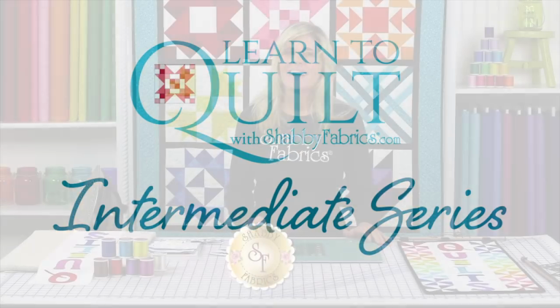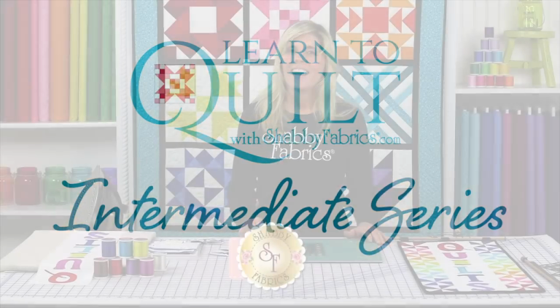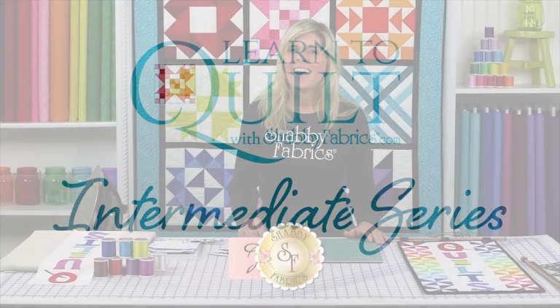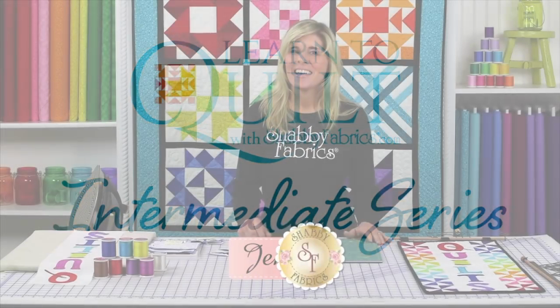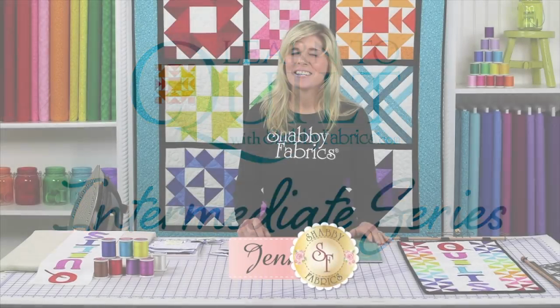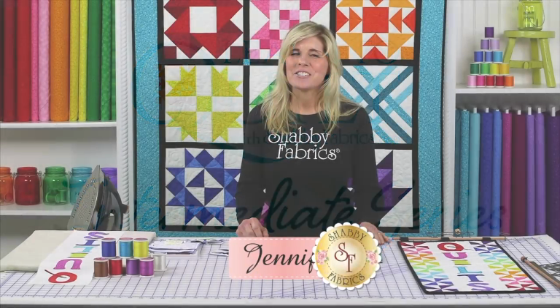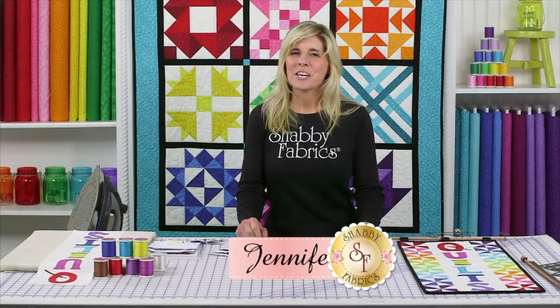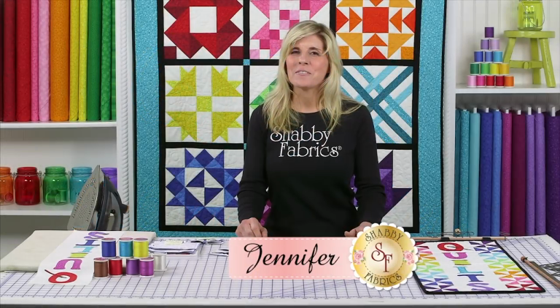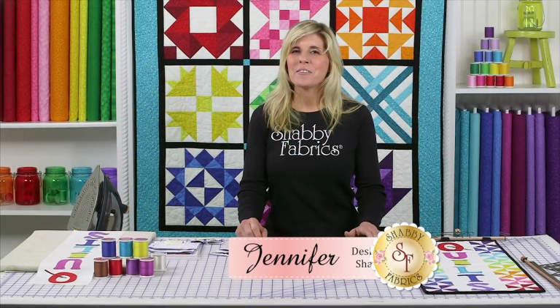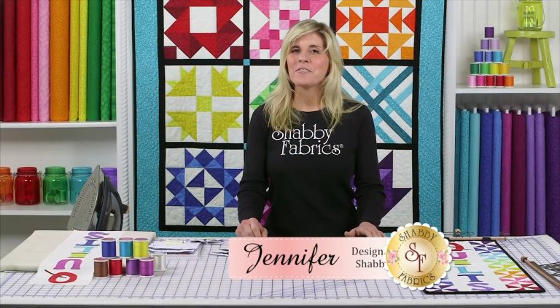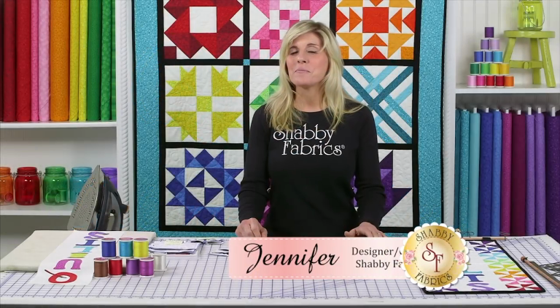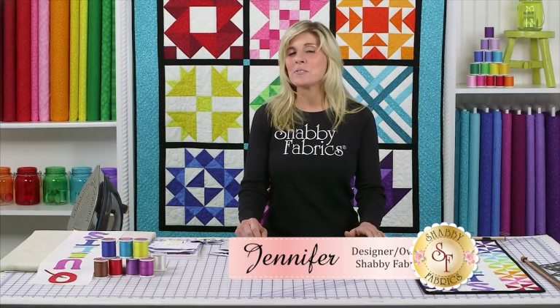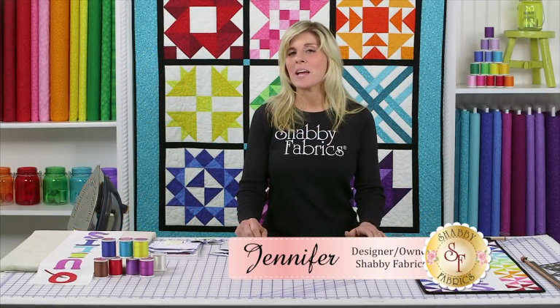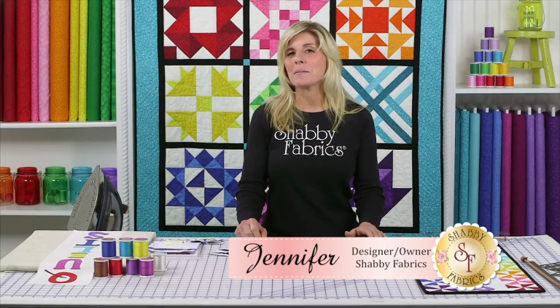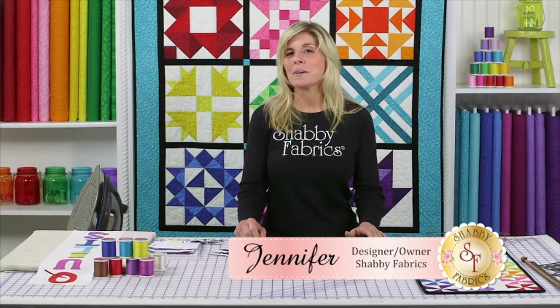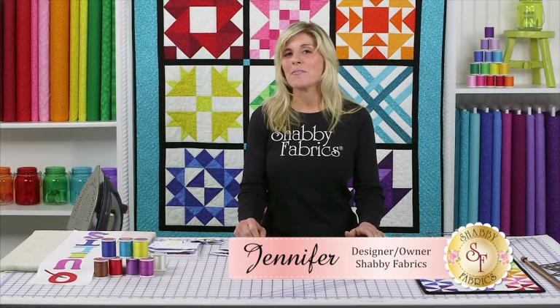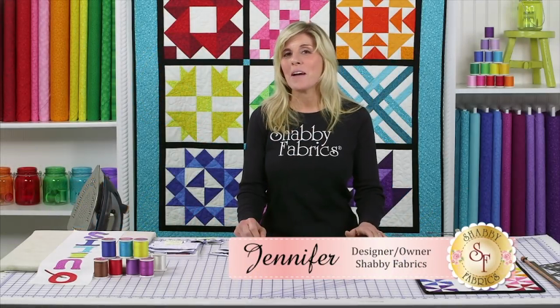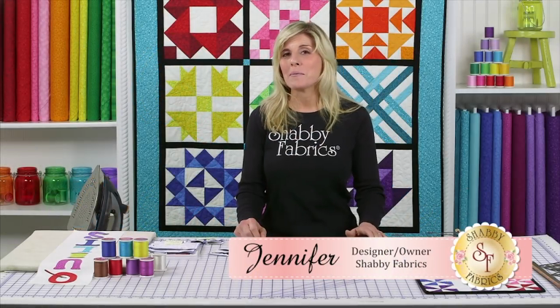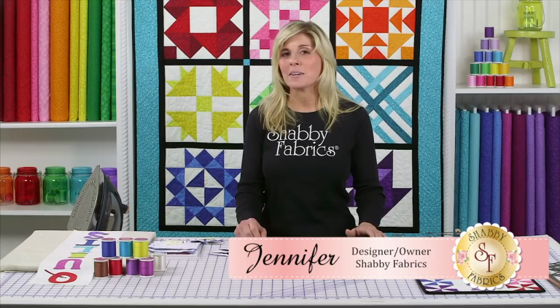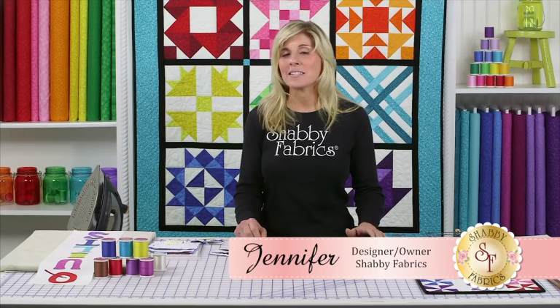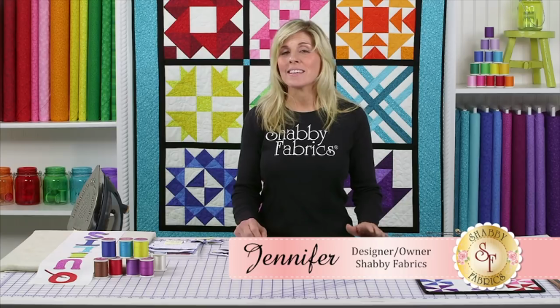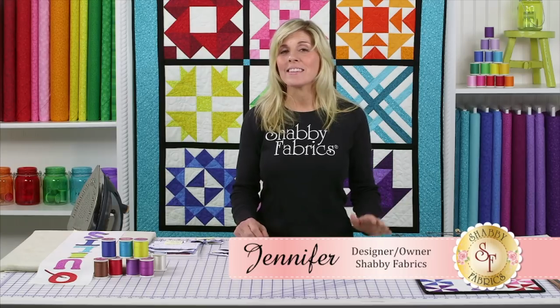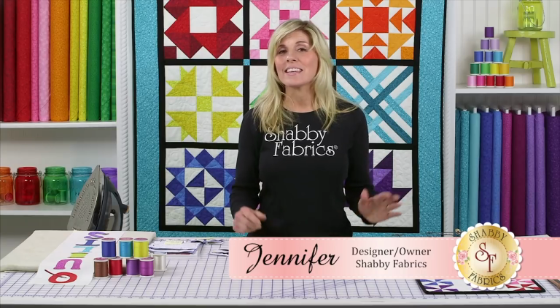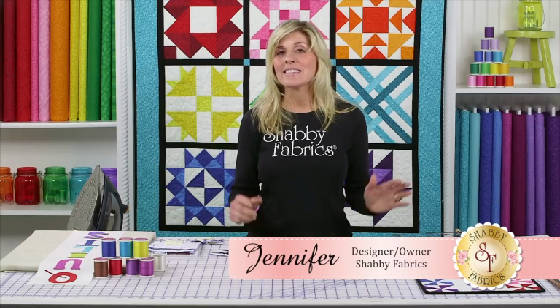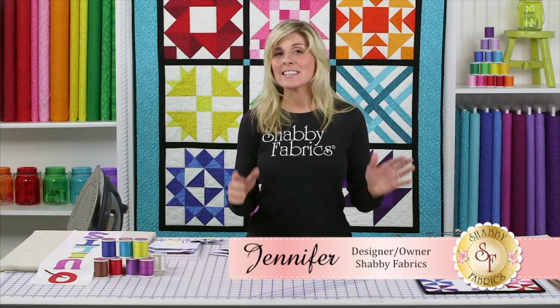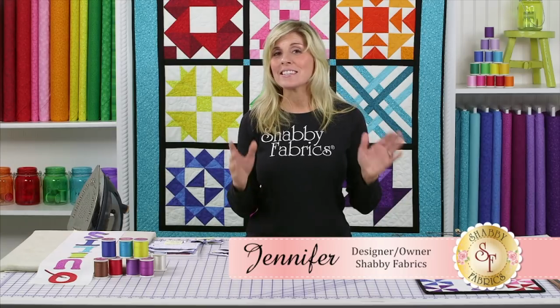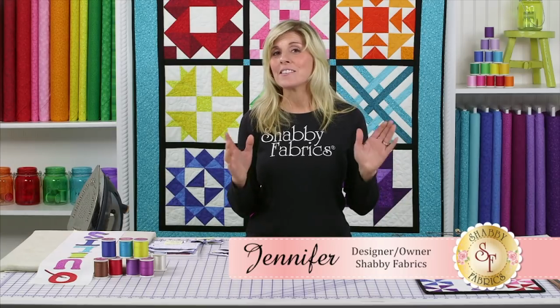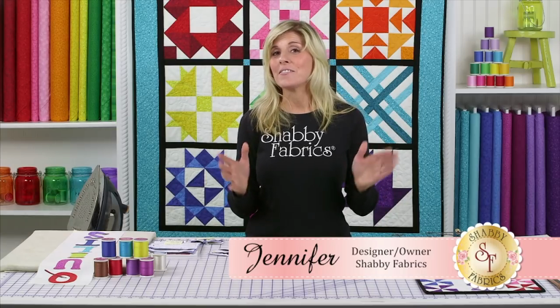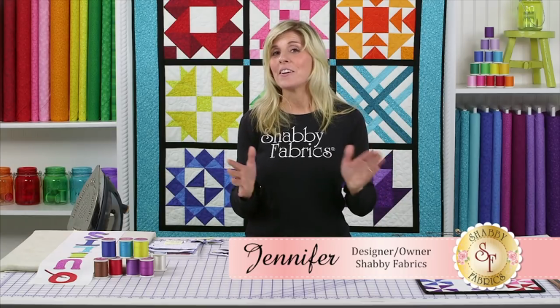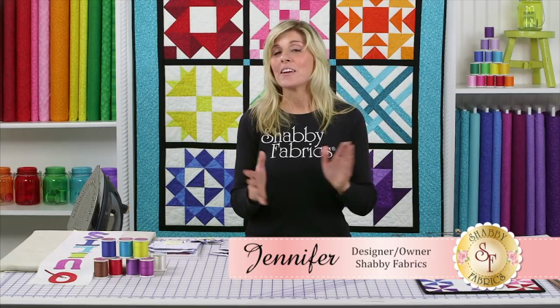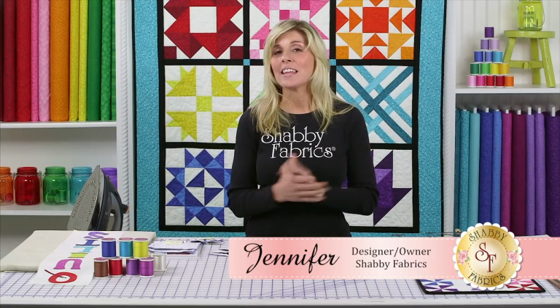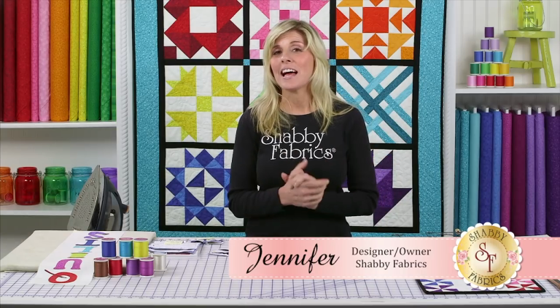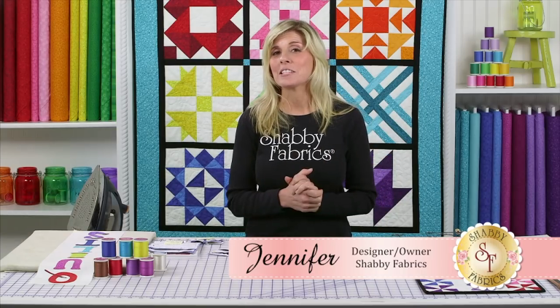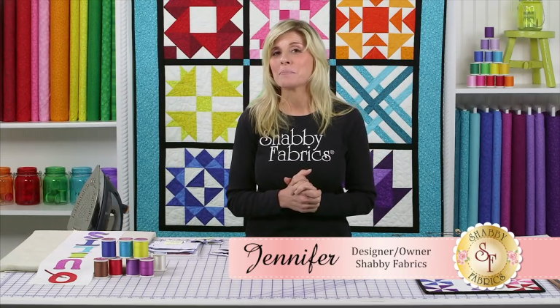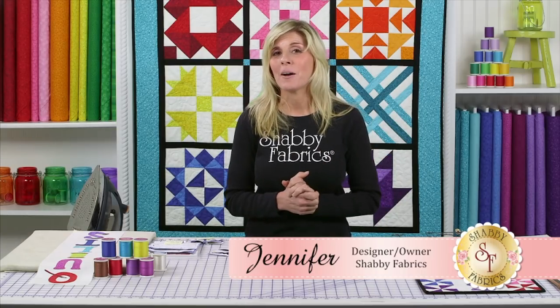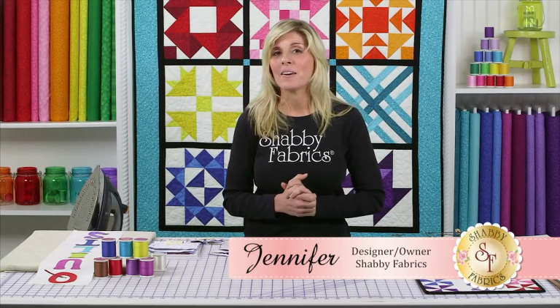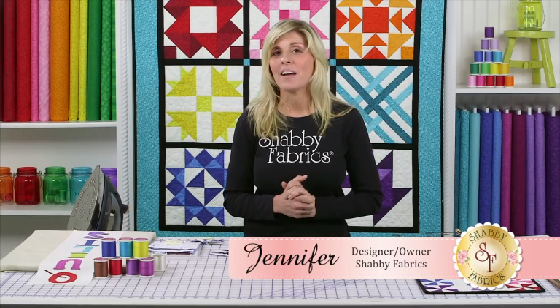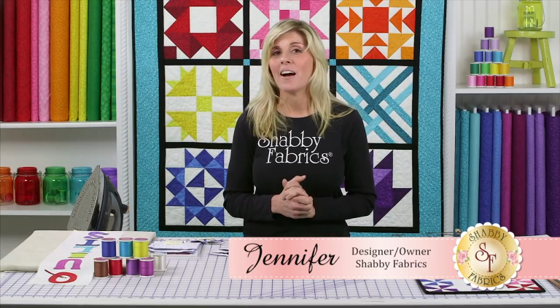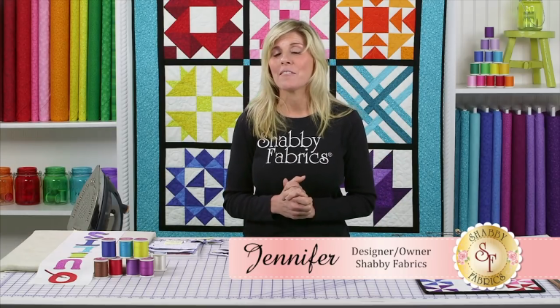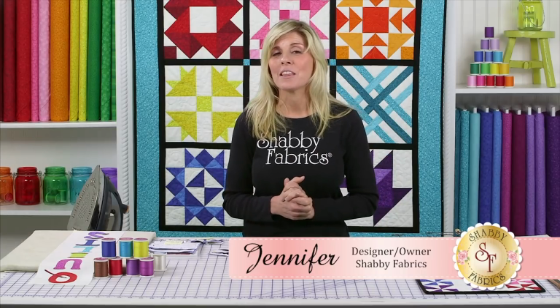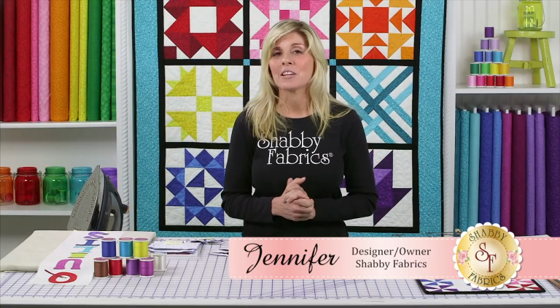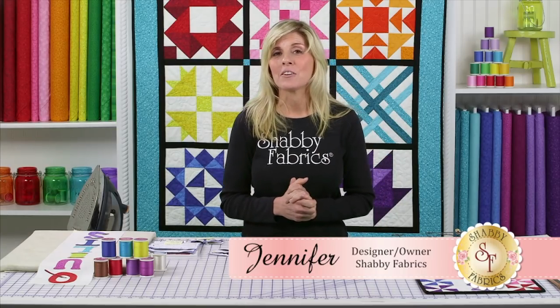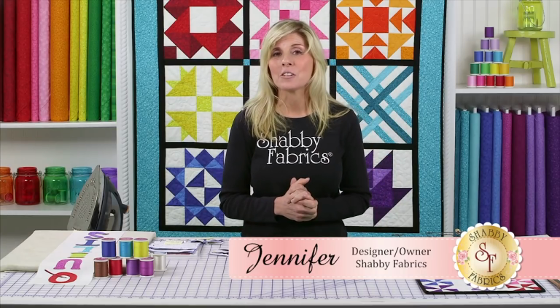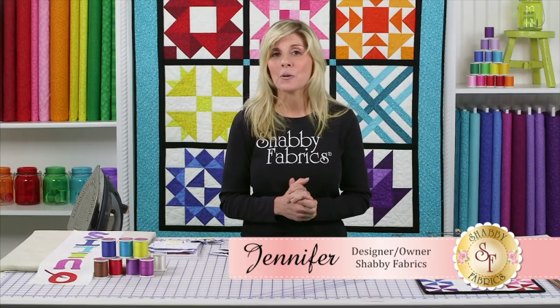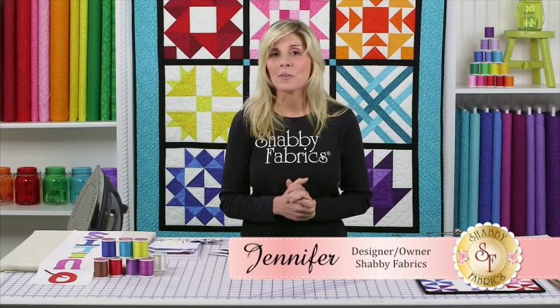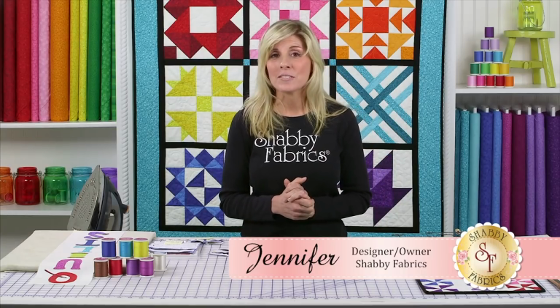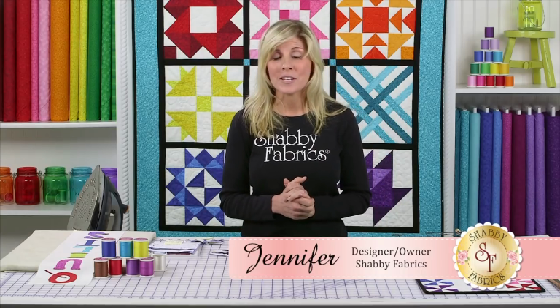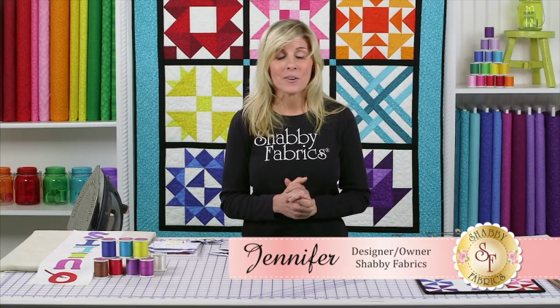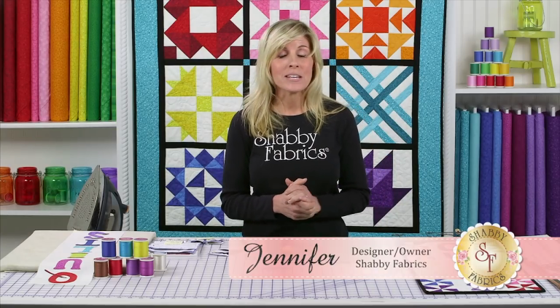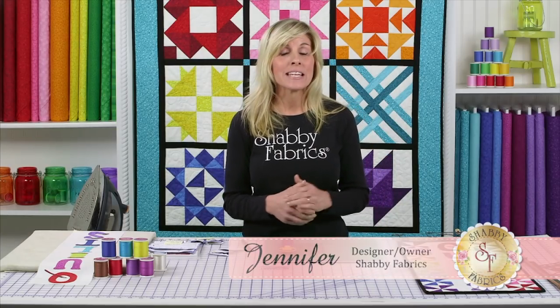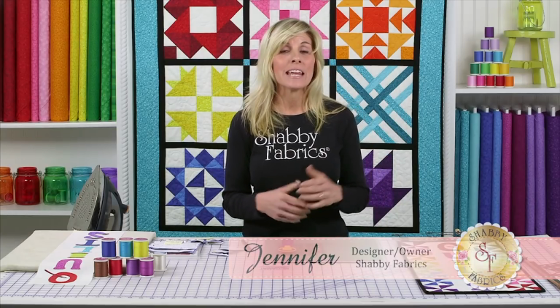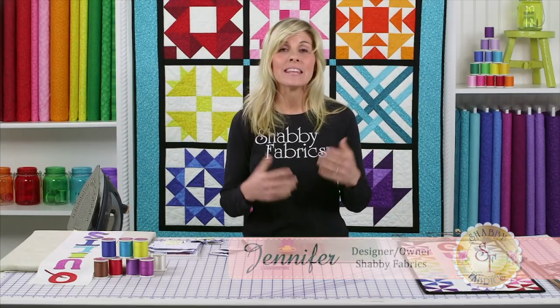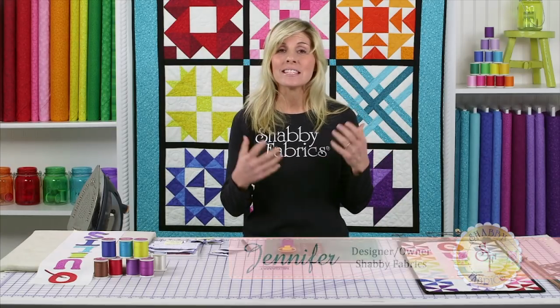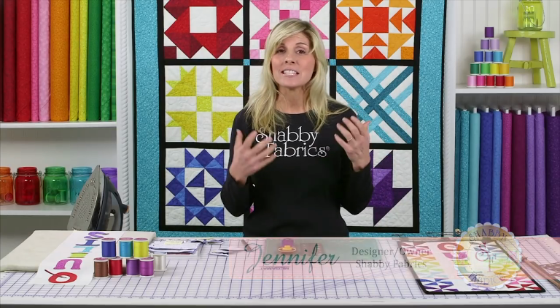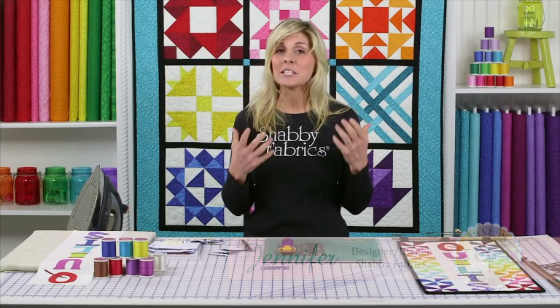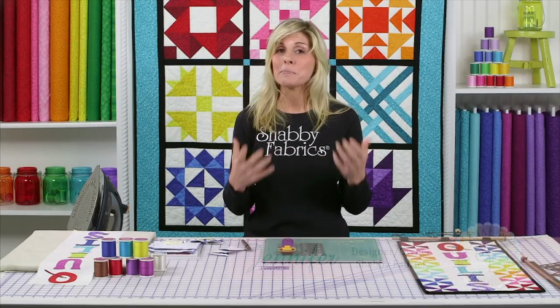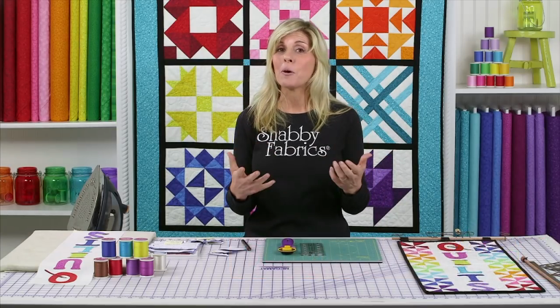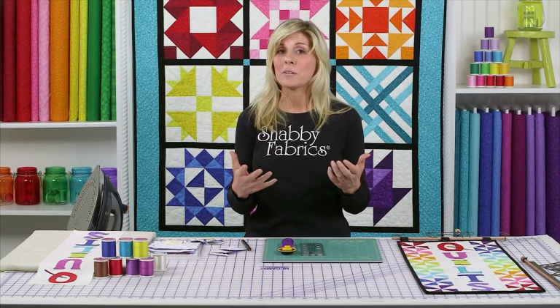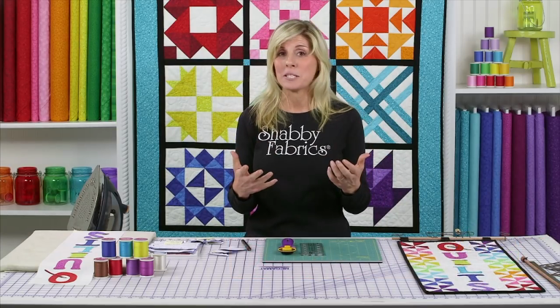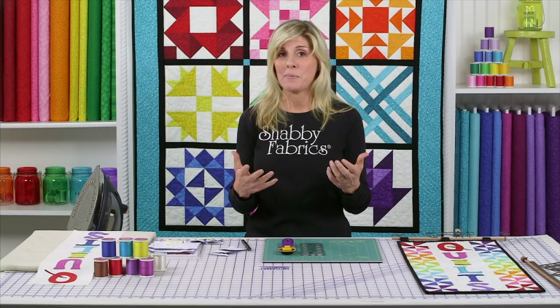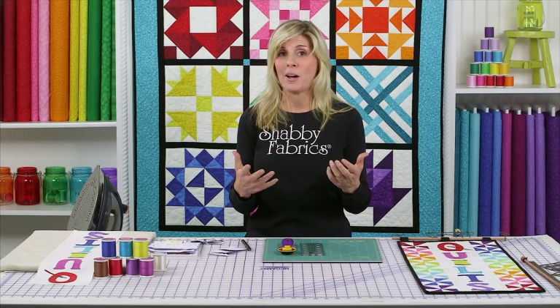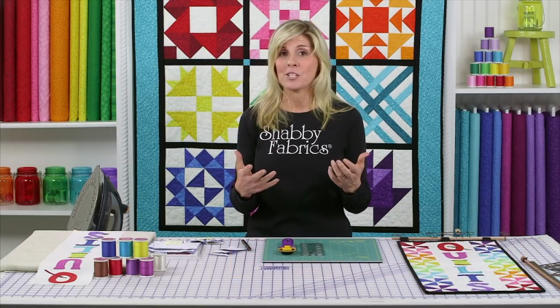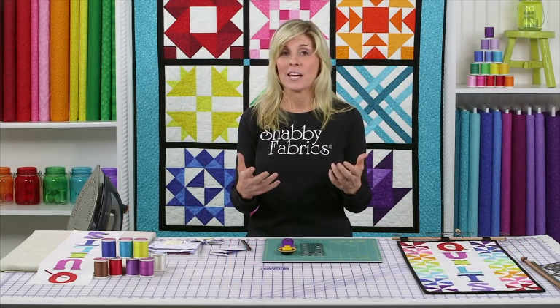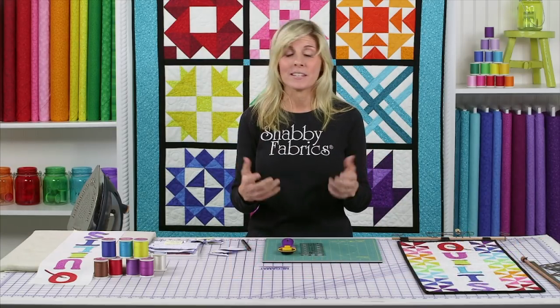Hi, it's Jennifer from Shabby Fabrics. This is the very last part of the Learn to Quilt series, and this is the bonus project.